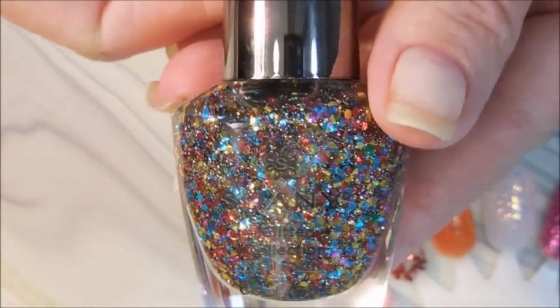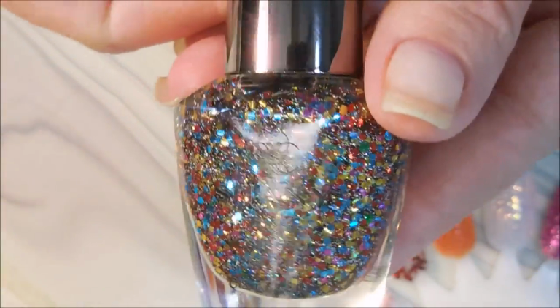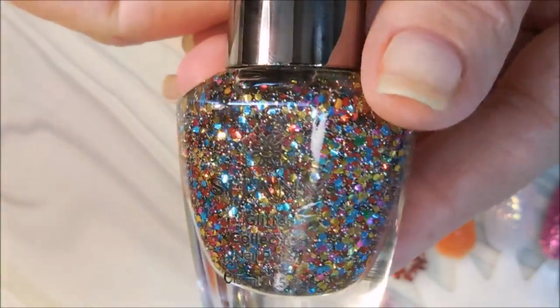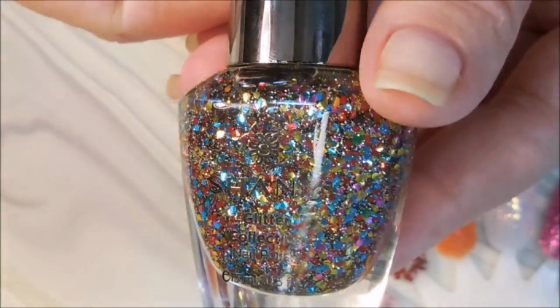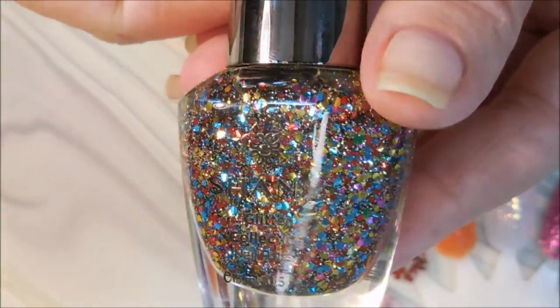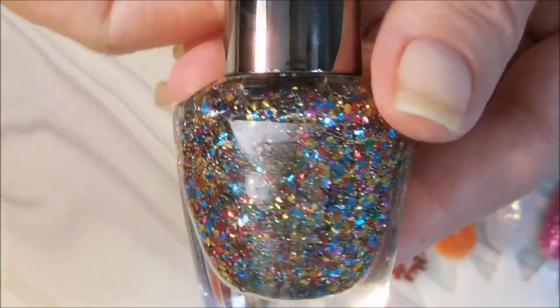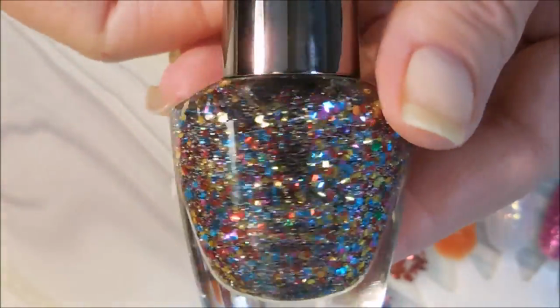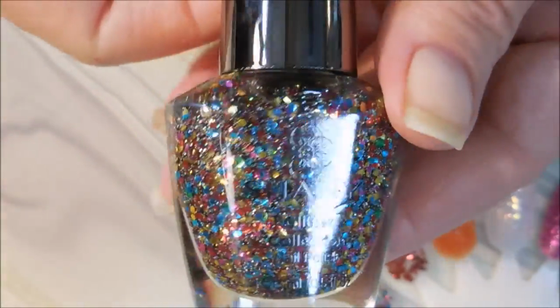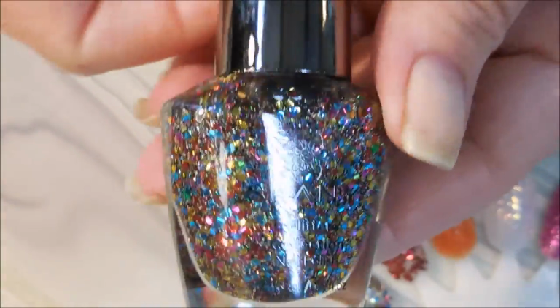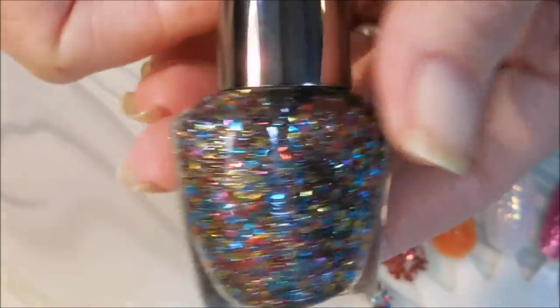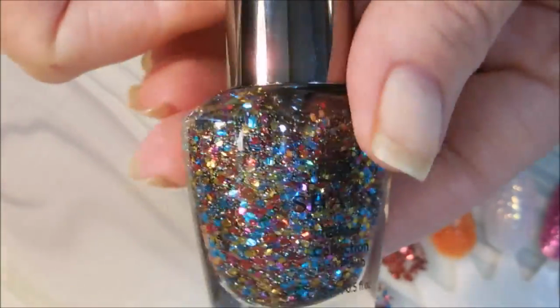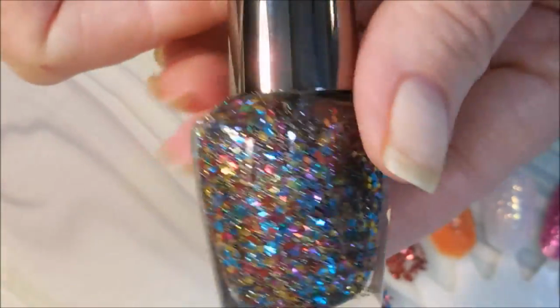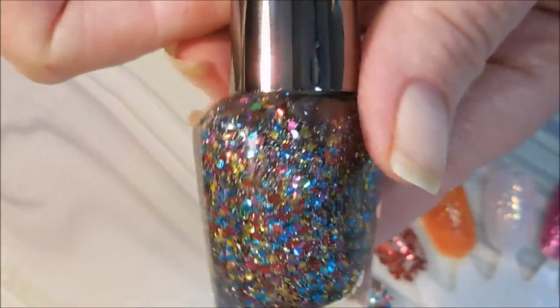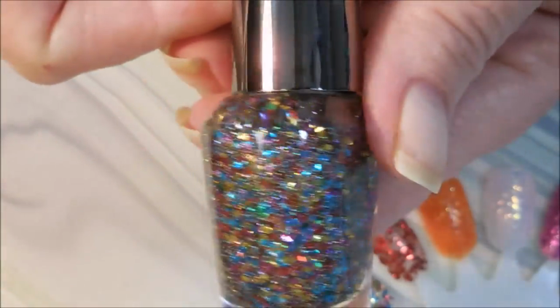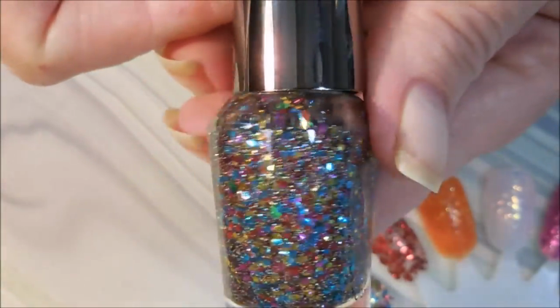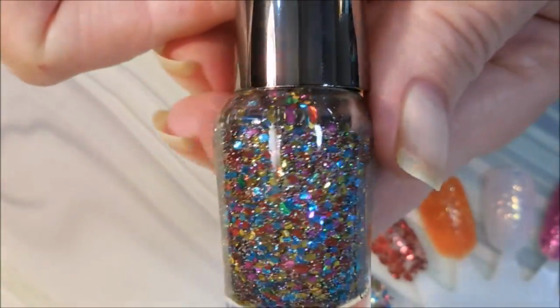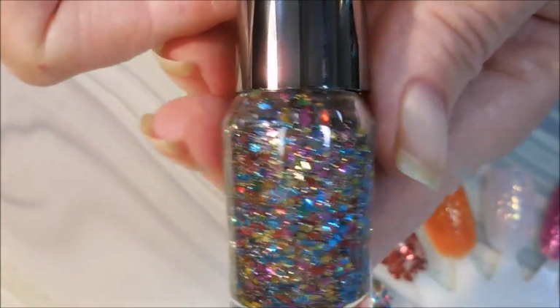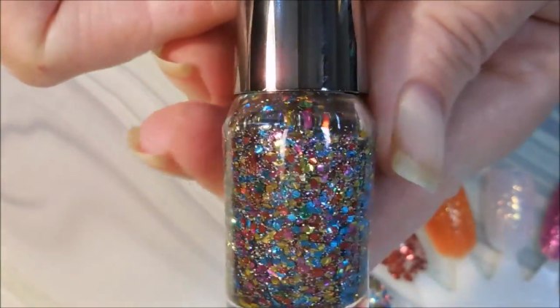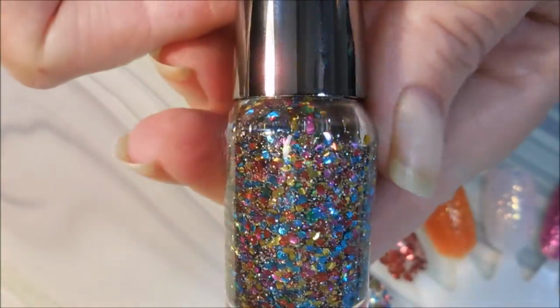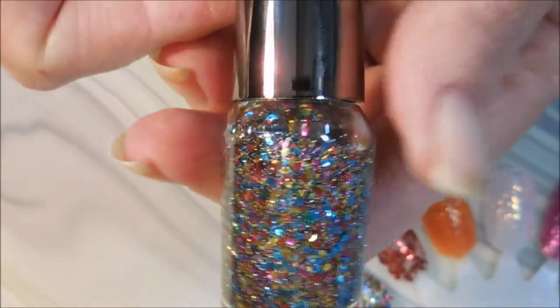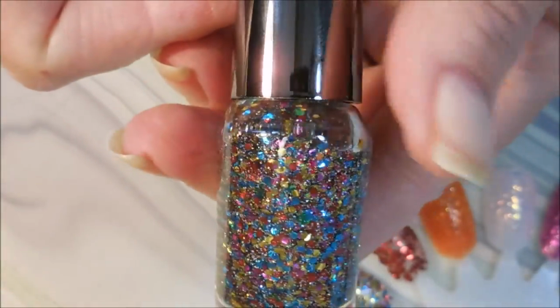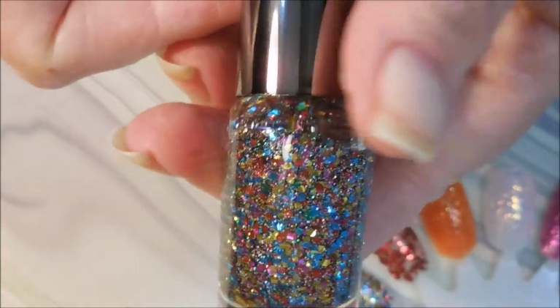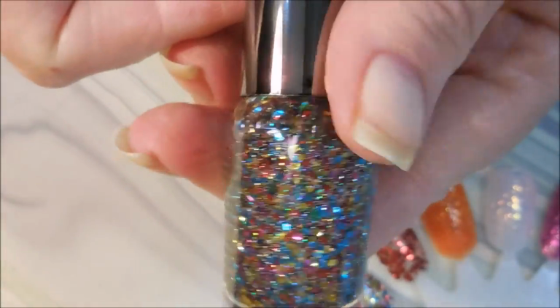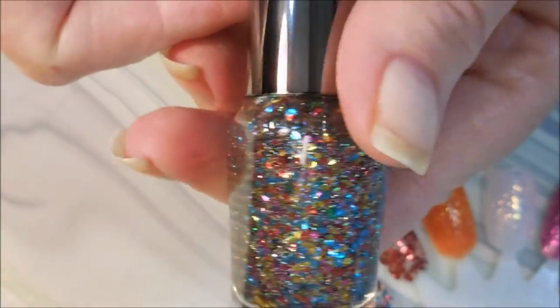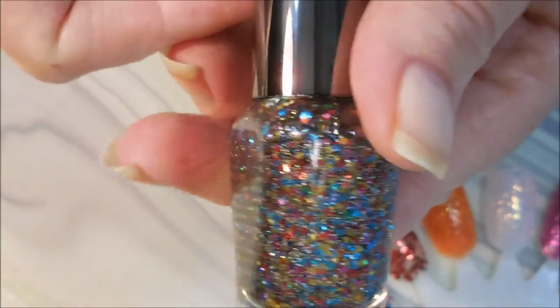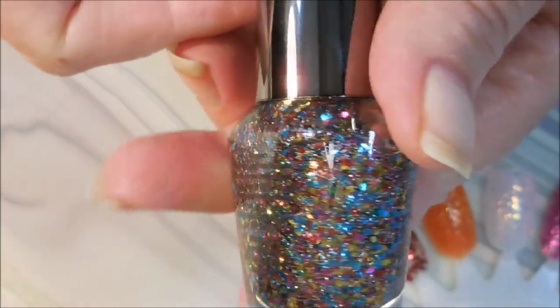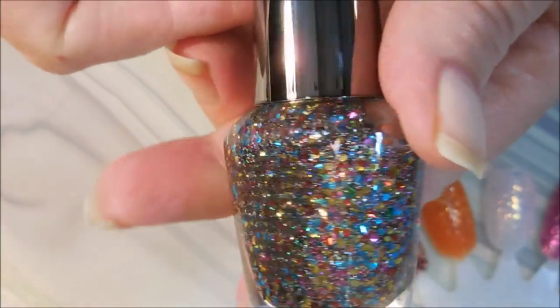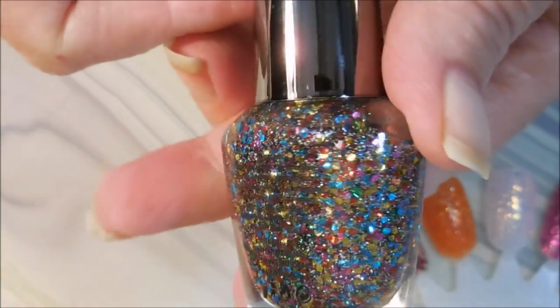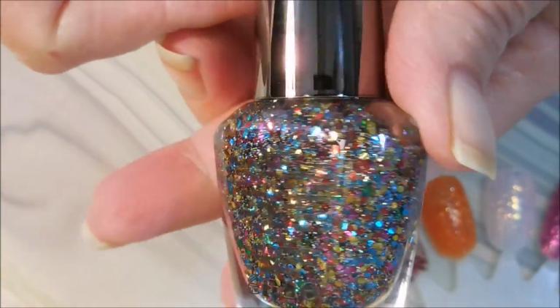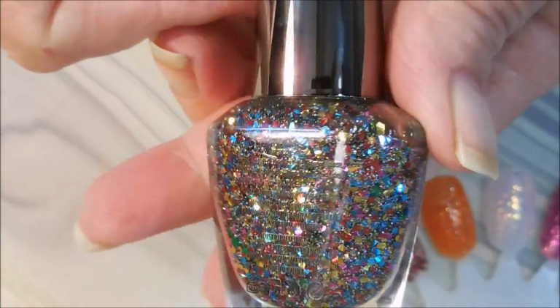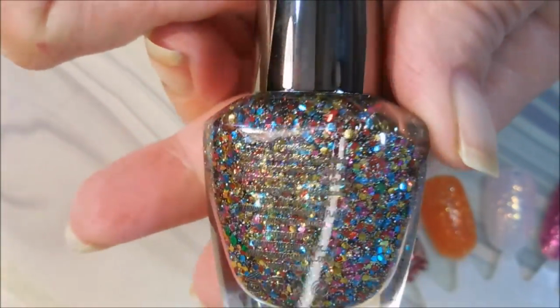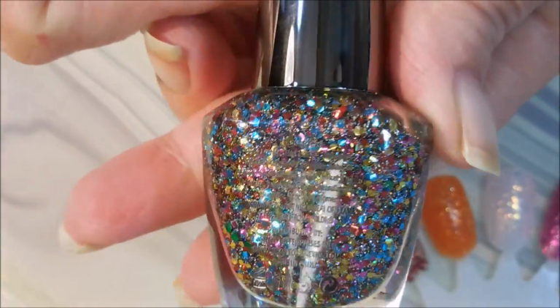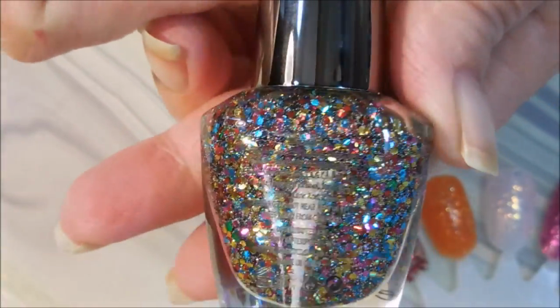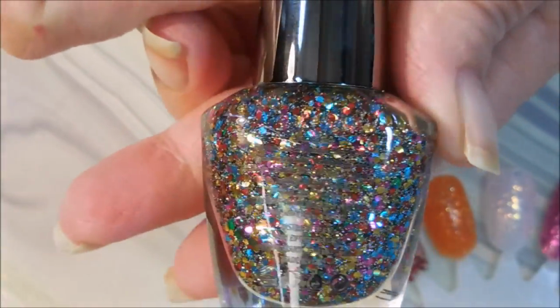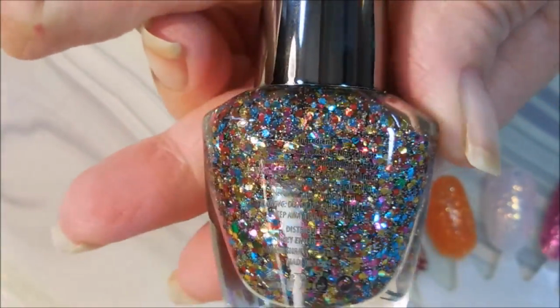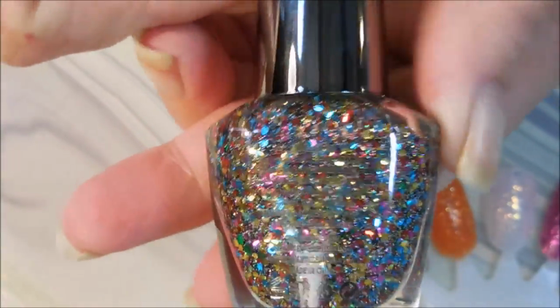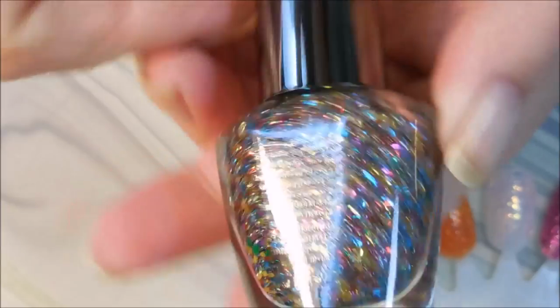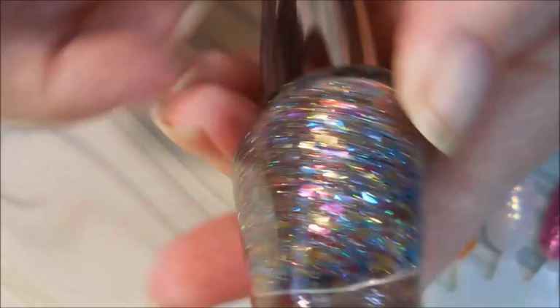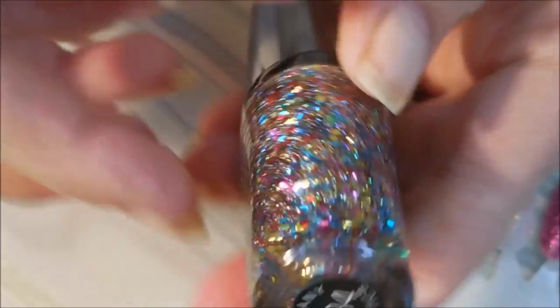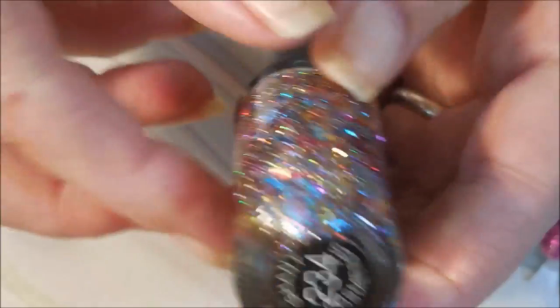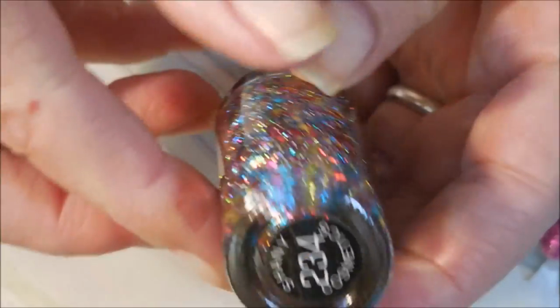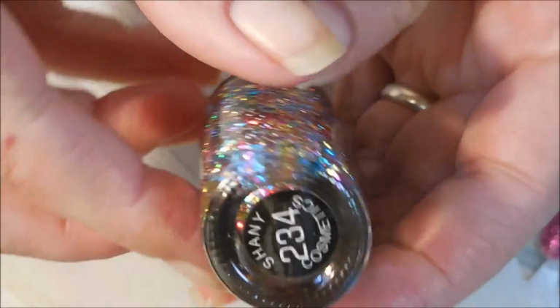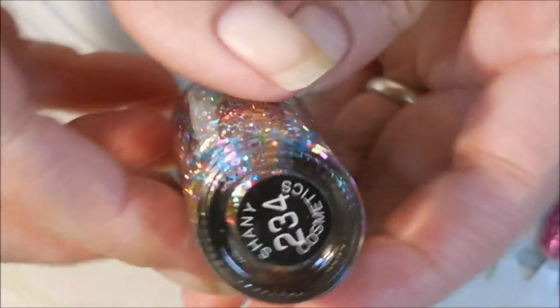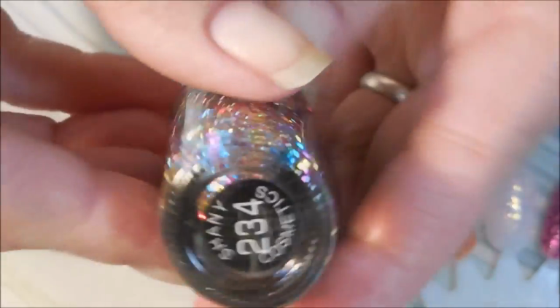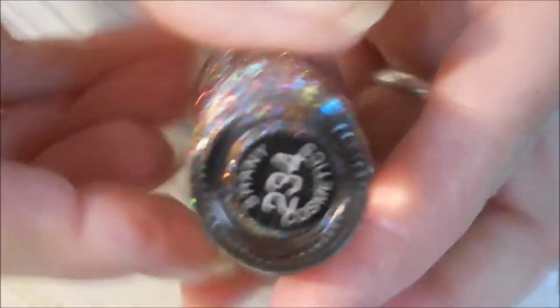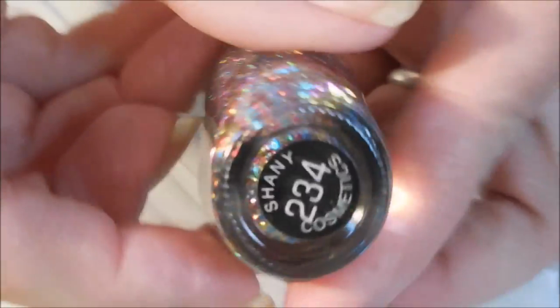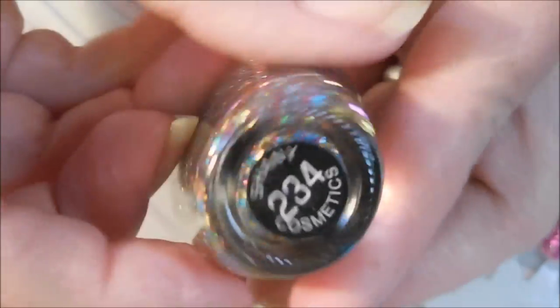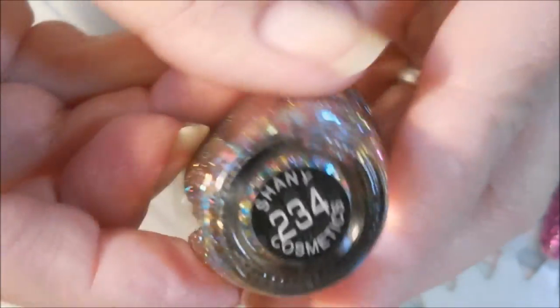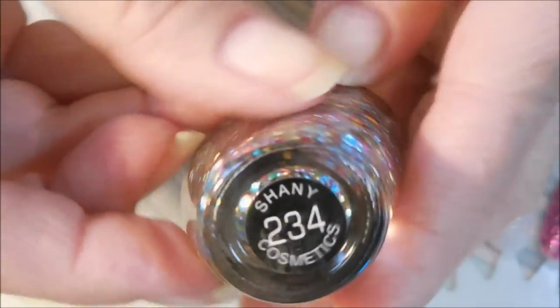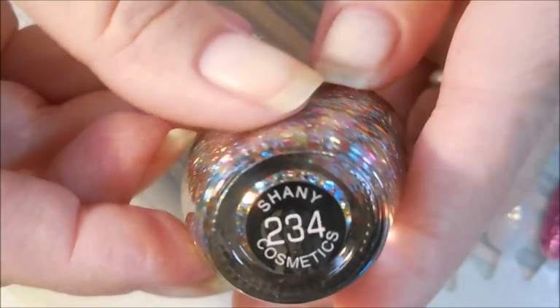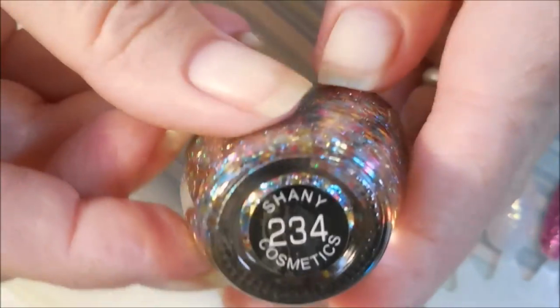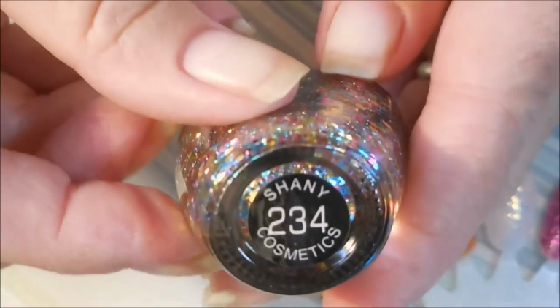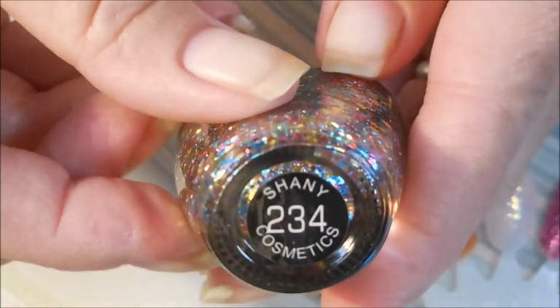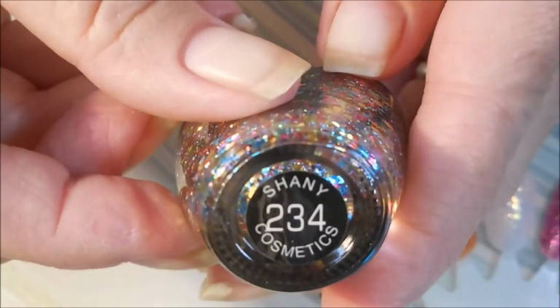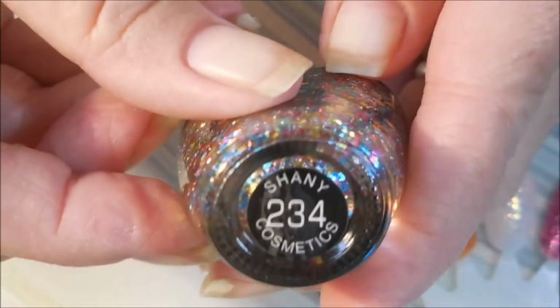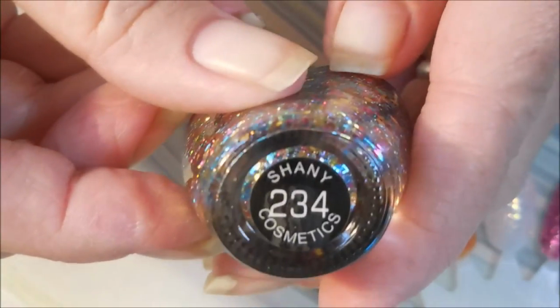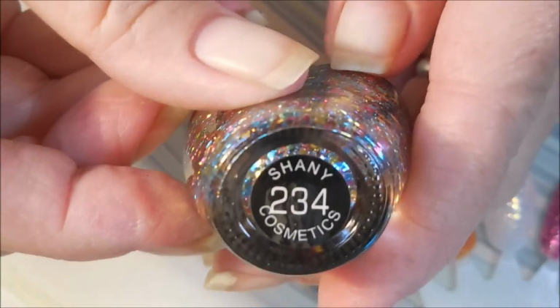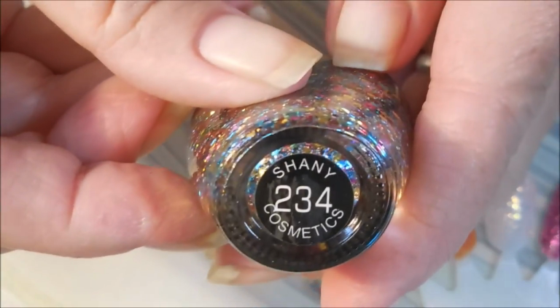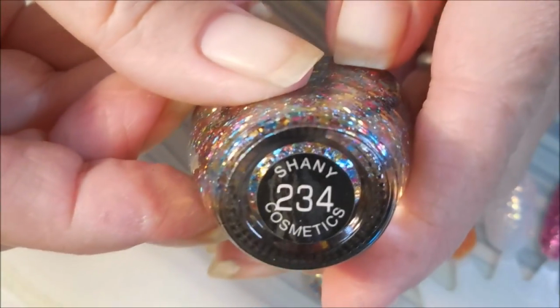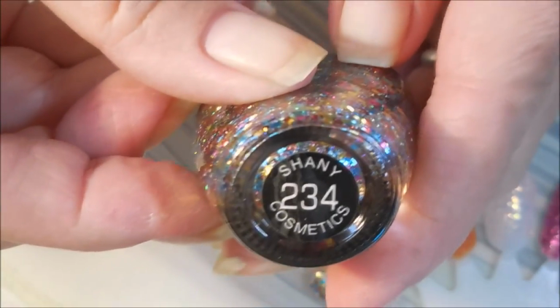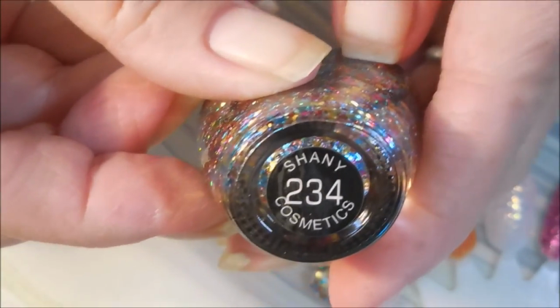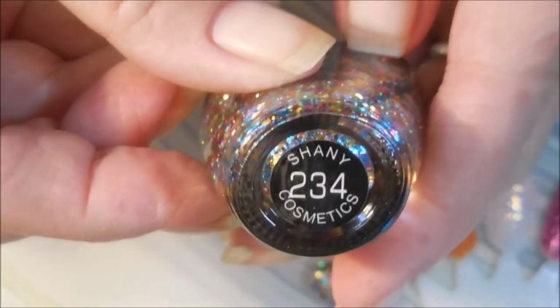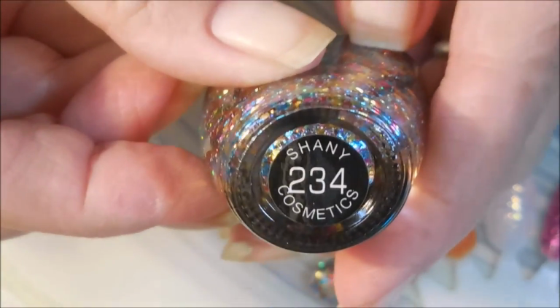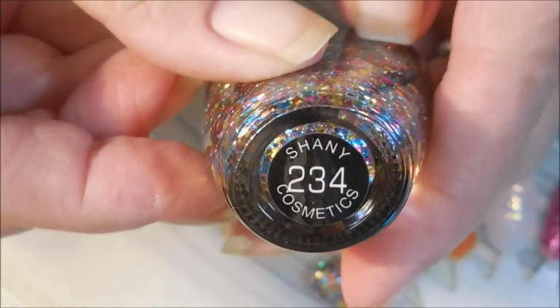And this one is all the colors of the rainbow — it's number 234.